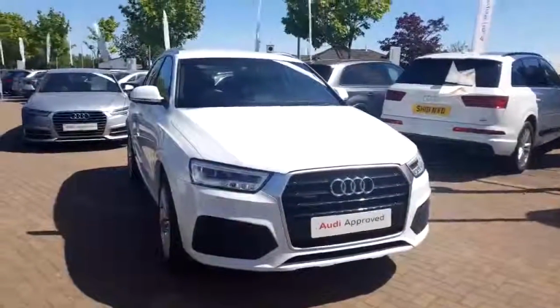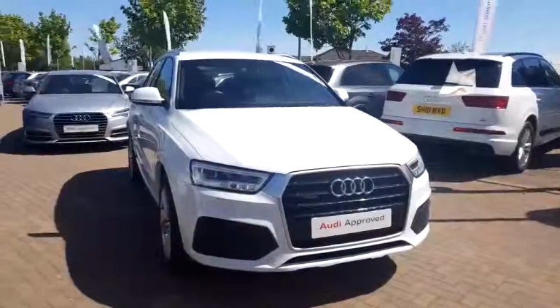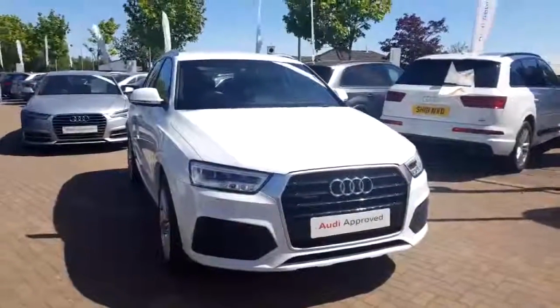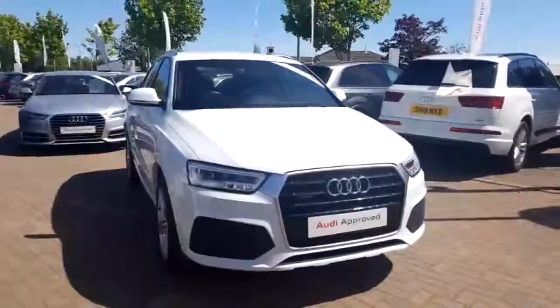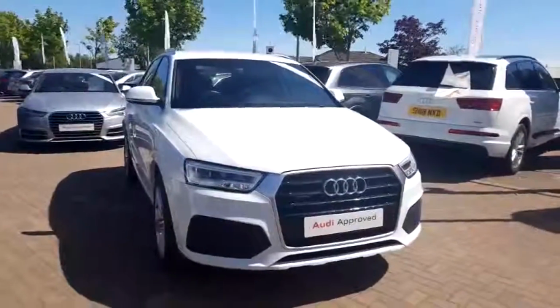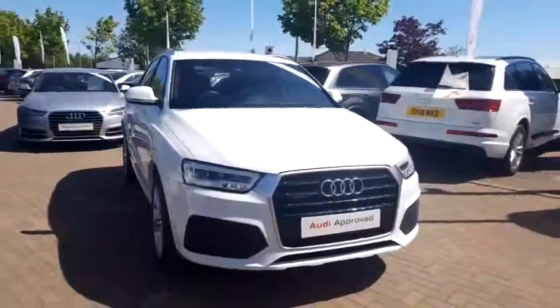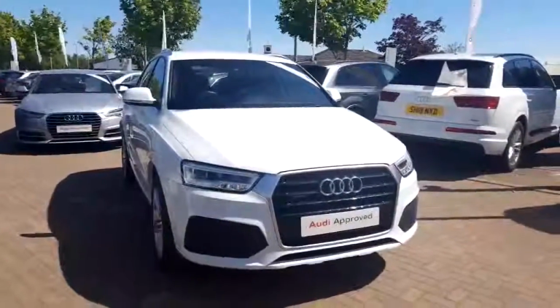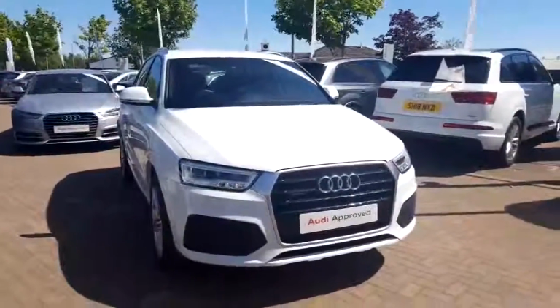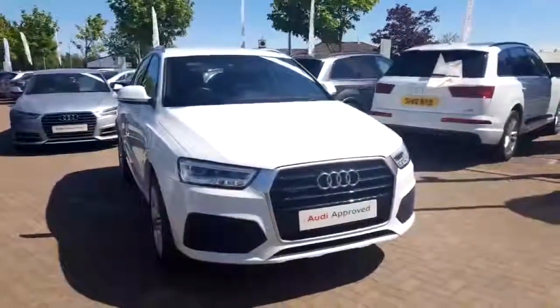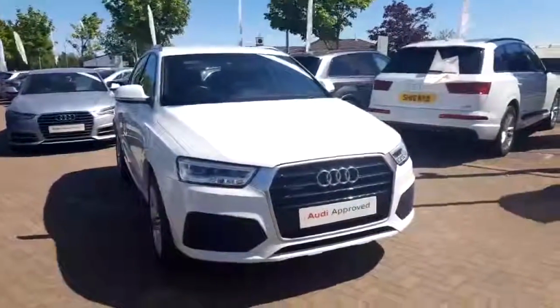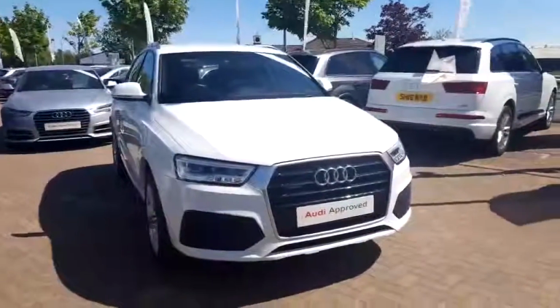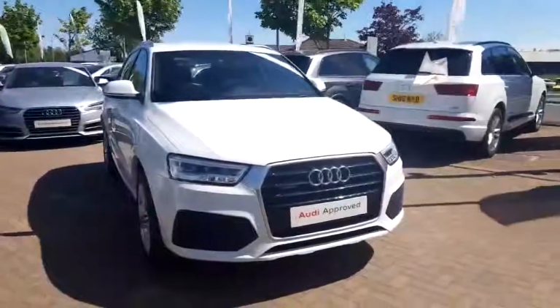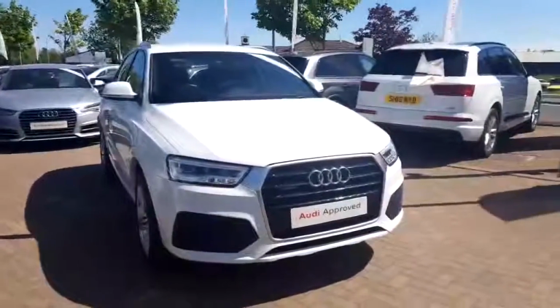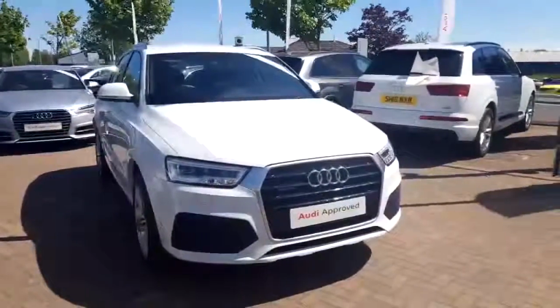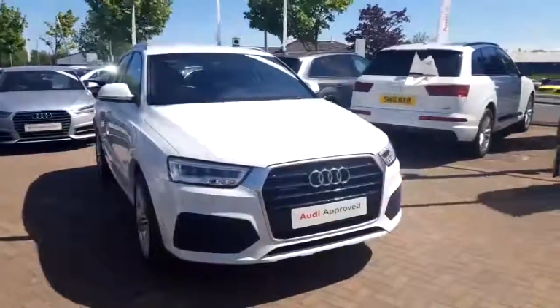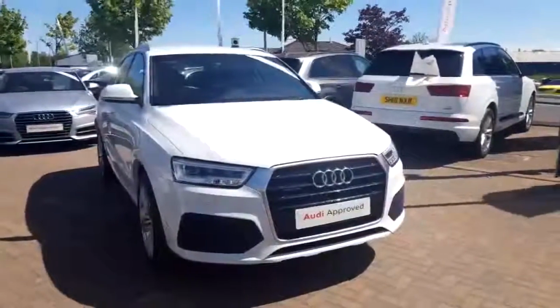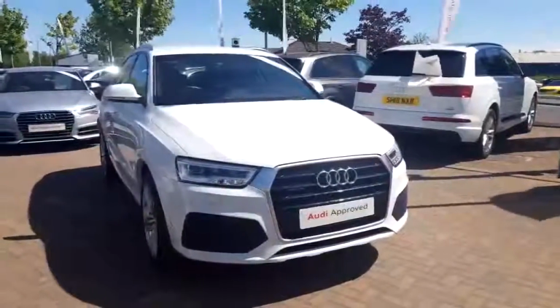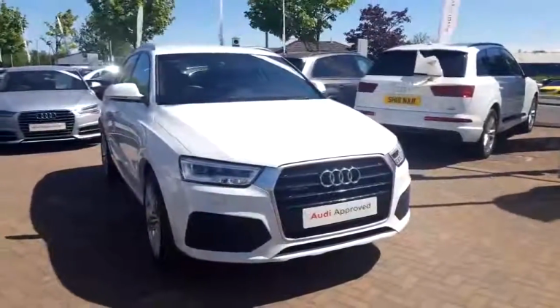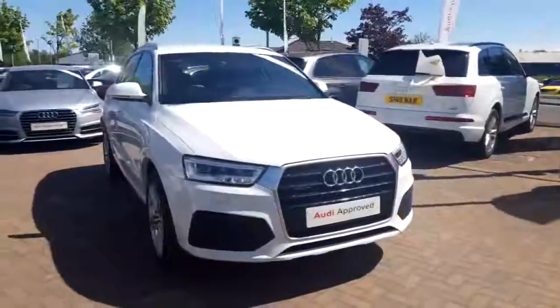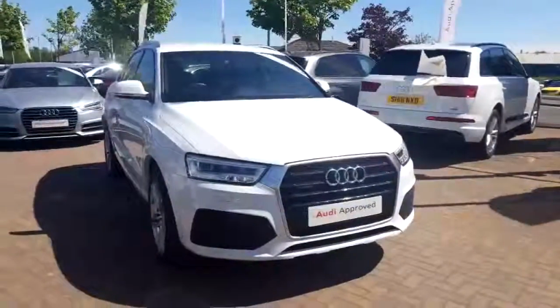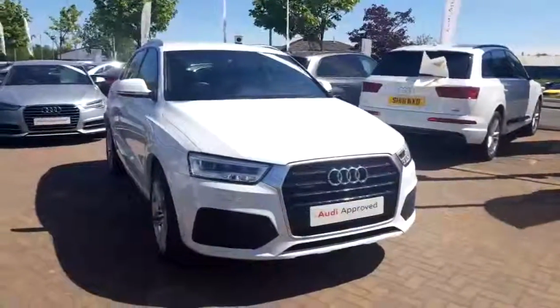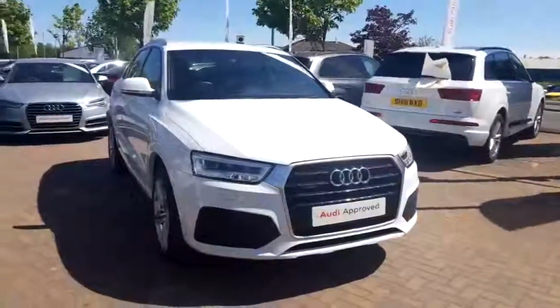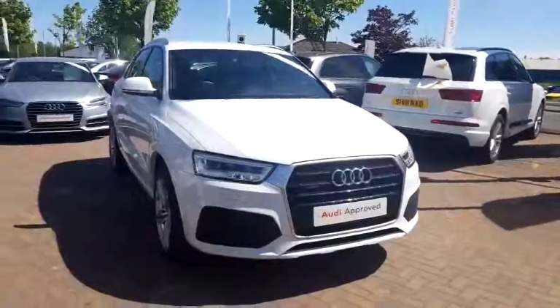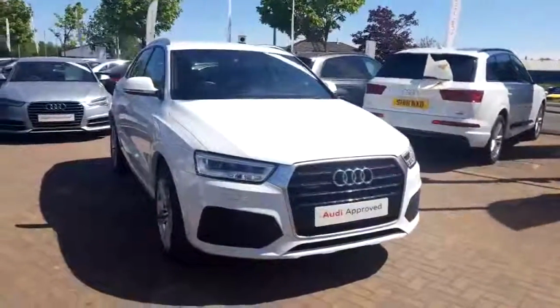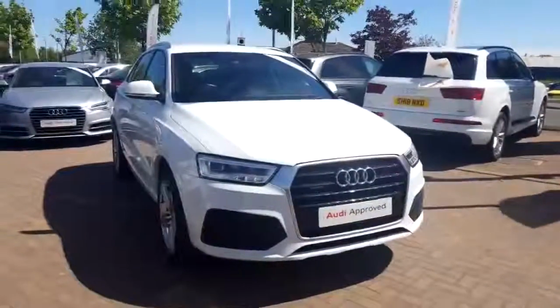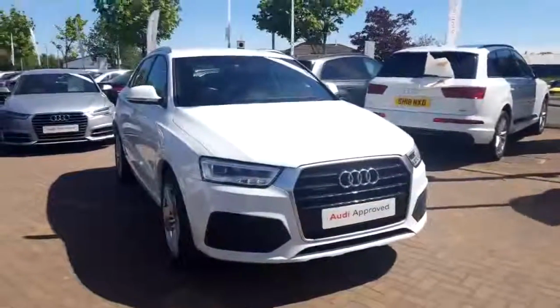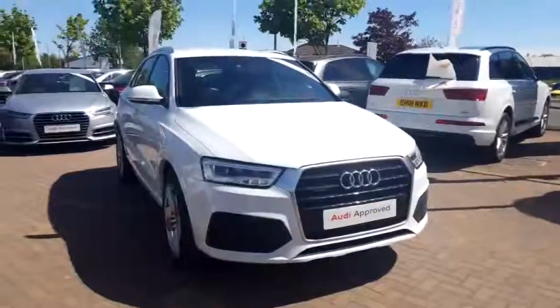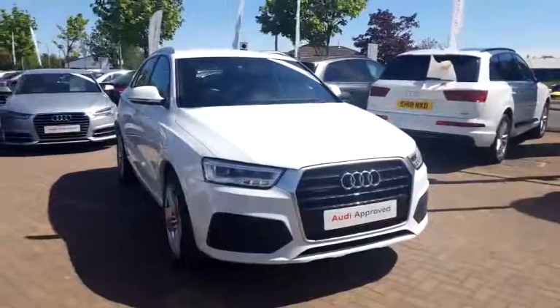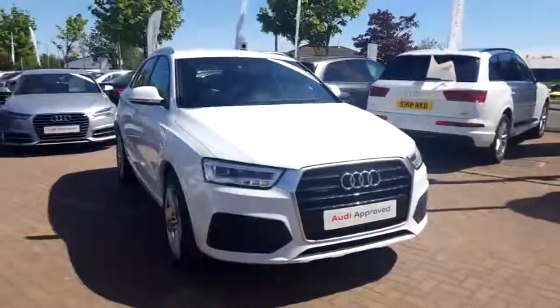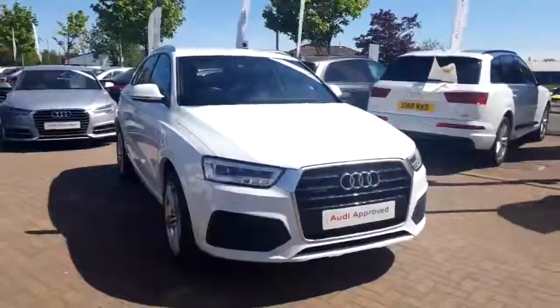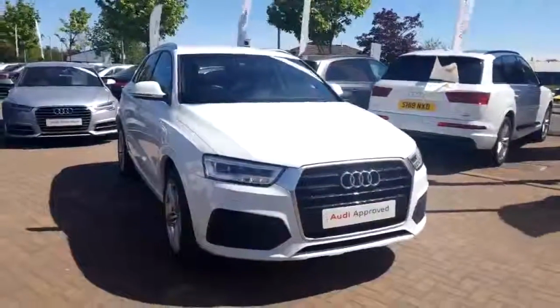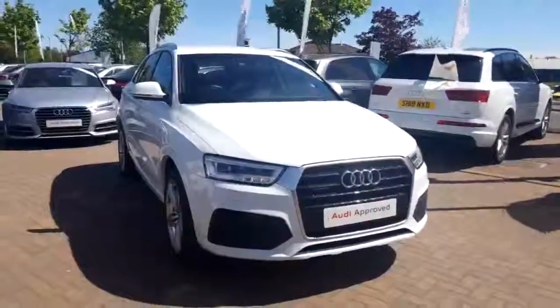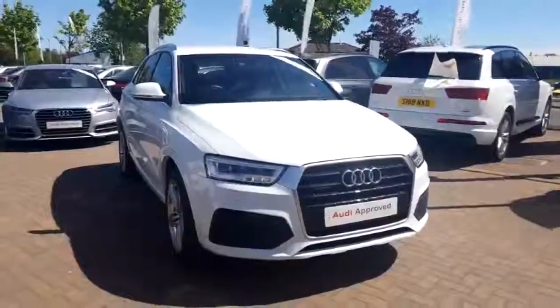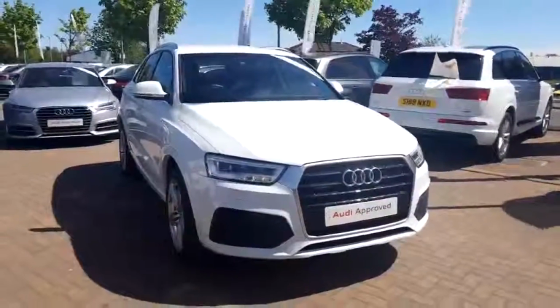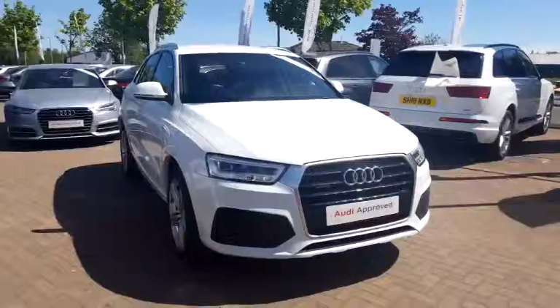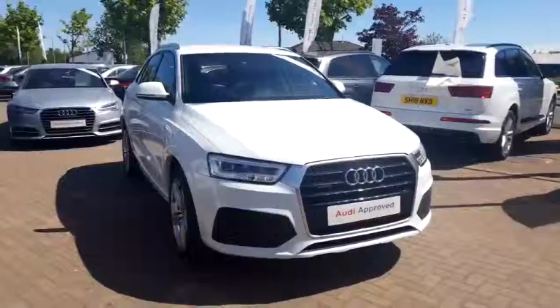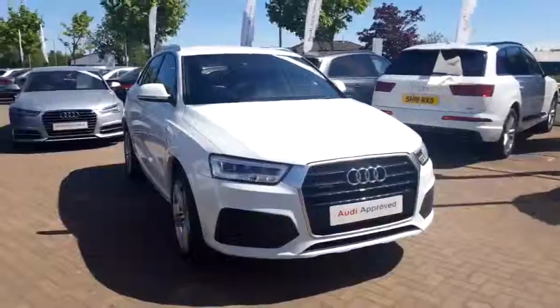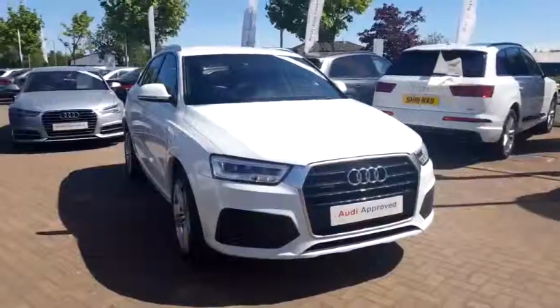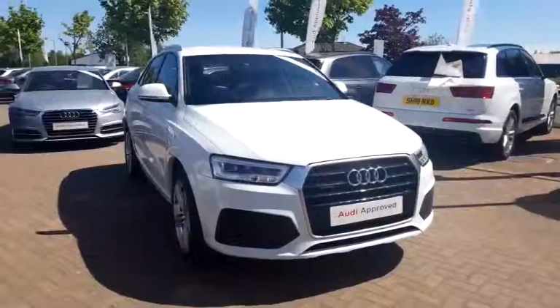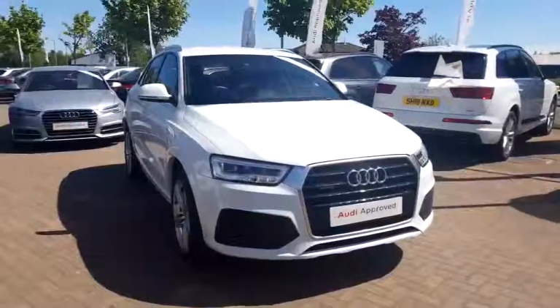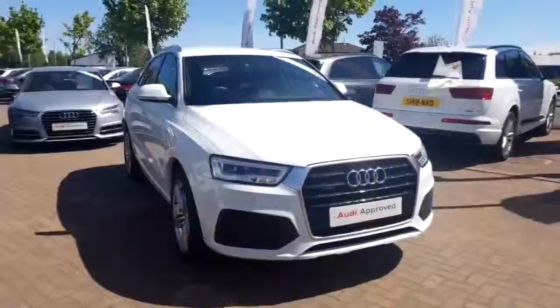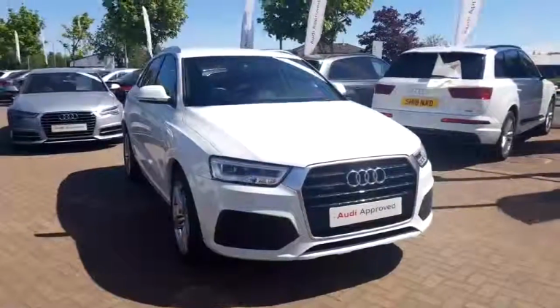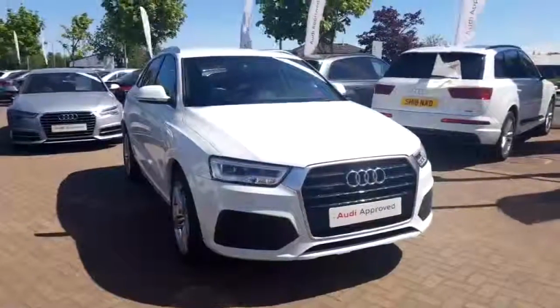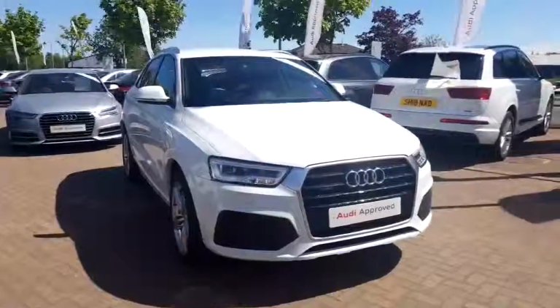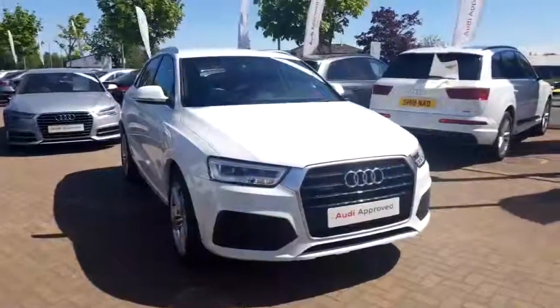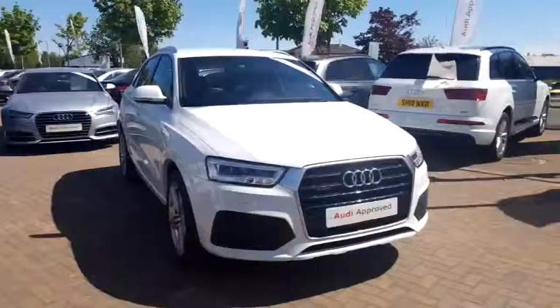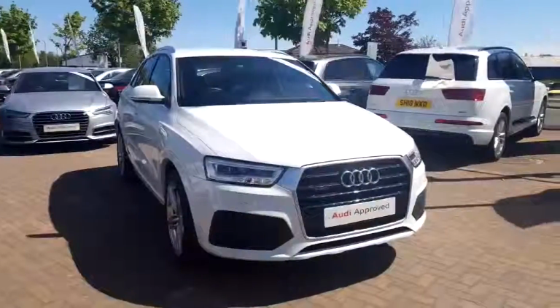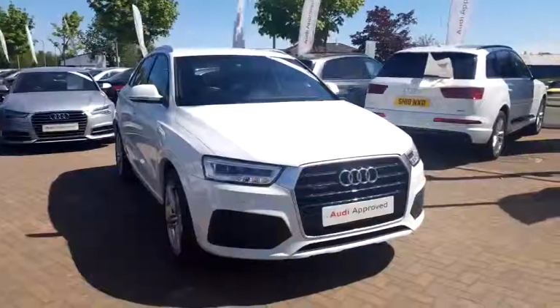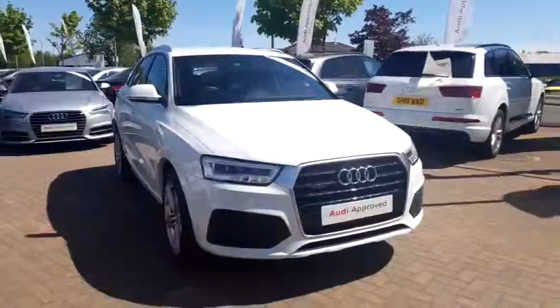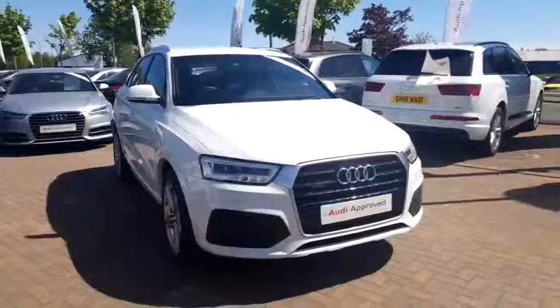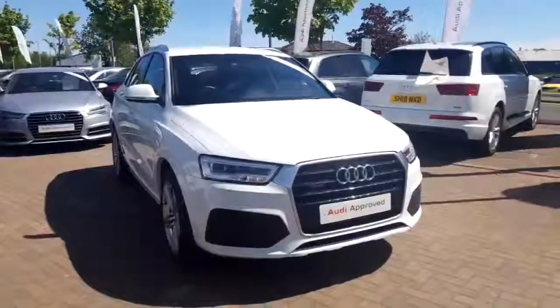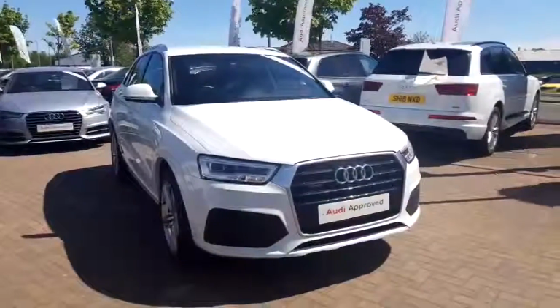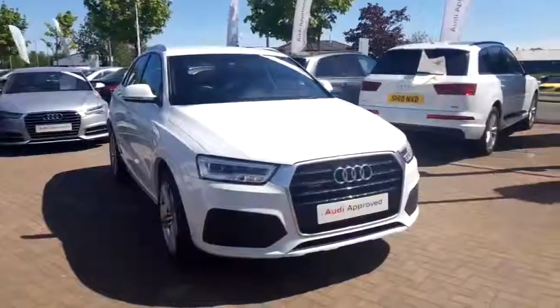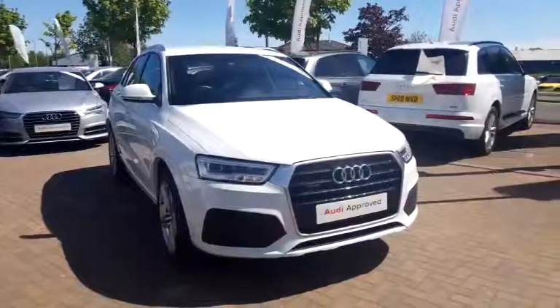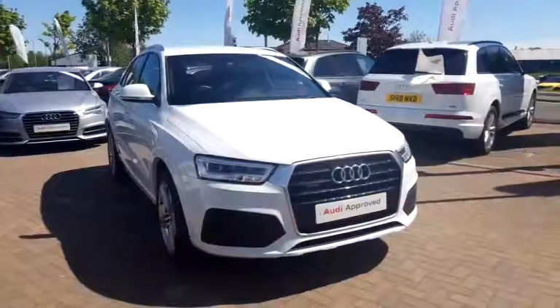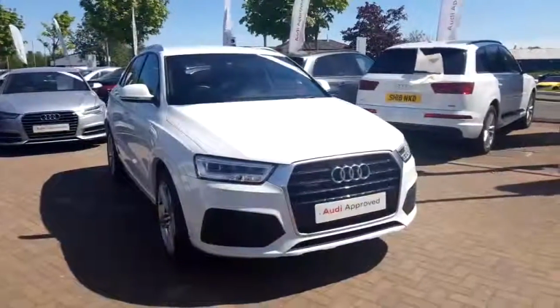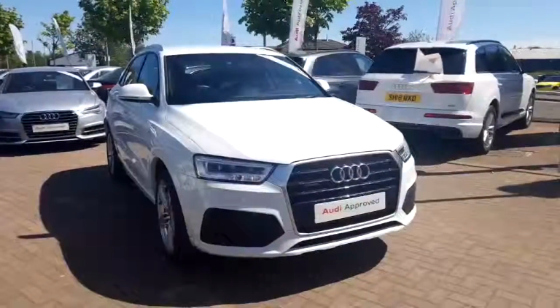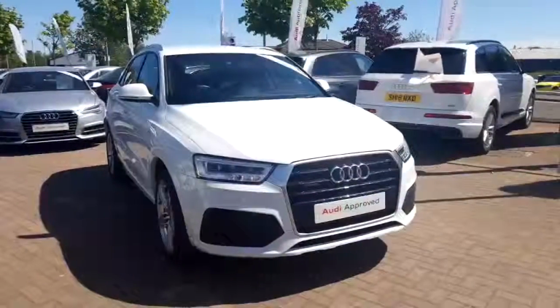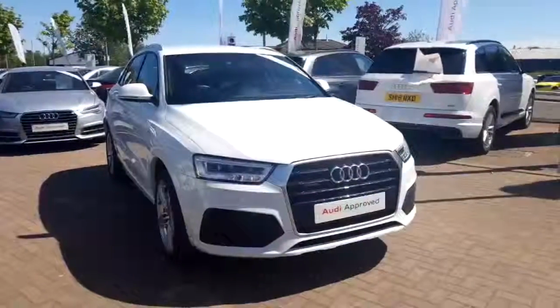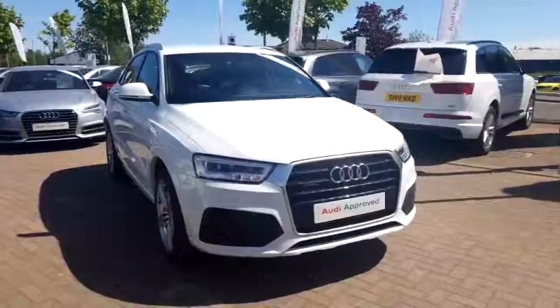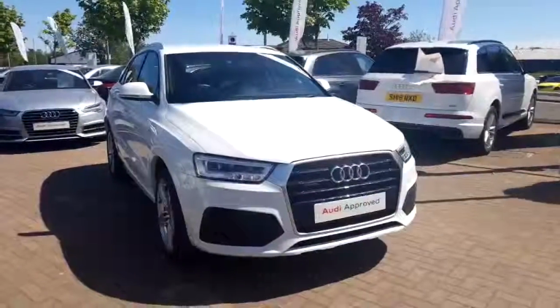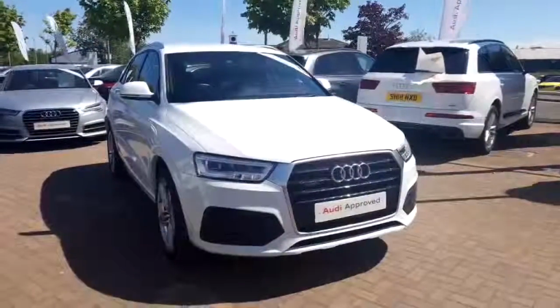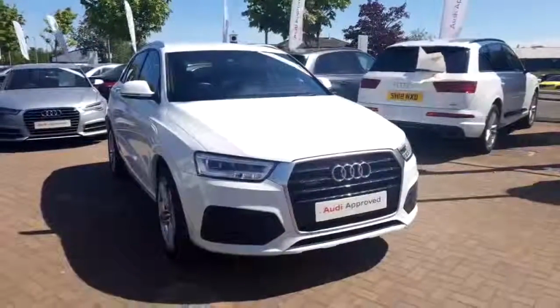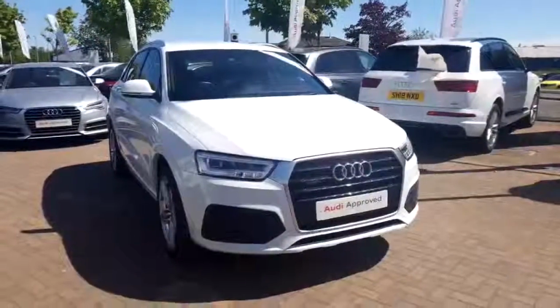We'd love to have you in for a test drive — the number to book that is 01786 244 6888. Thanks, bye bye.